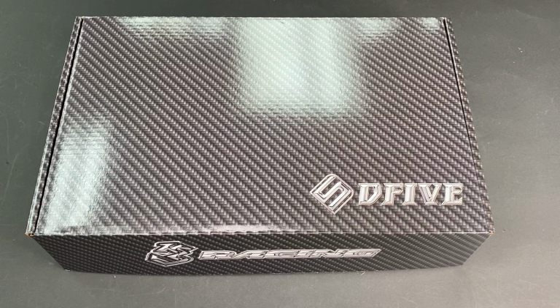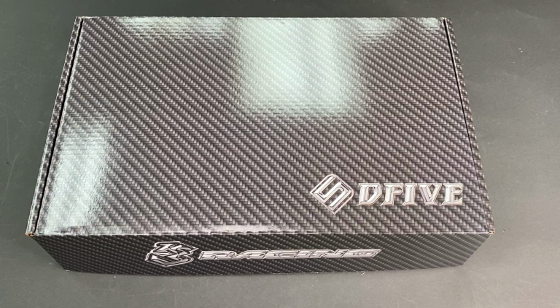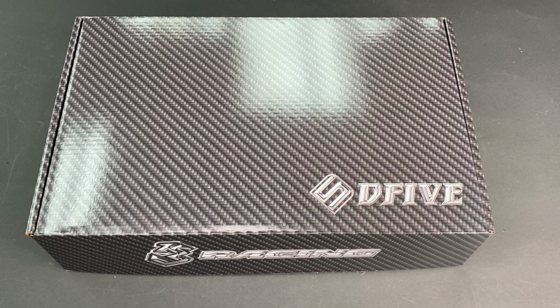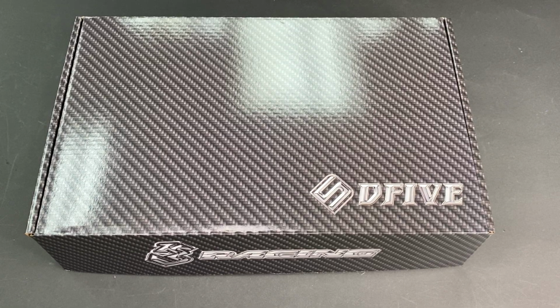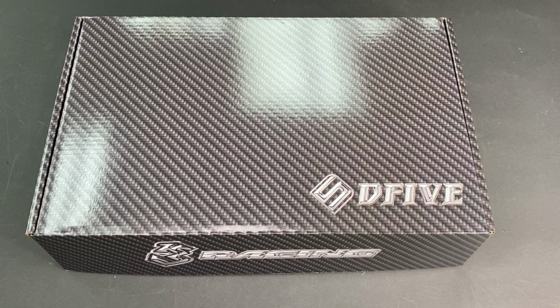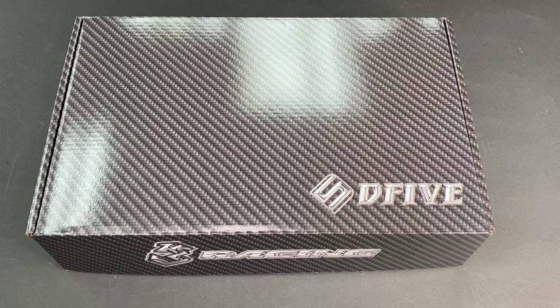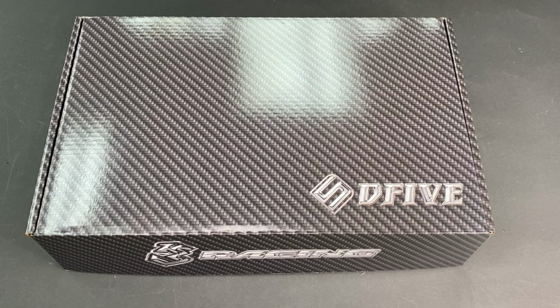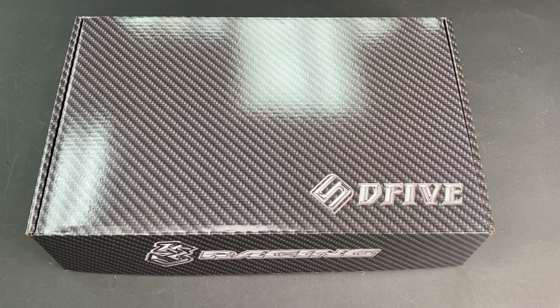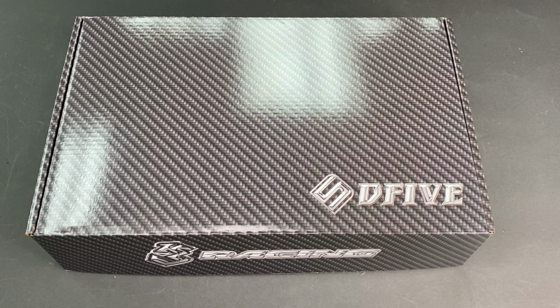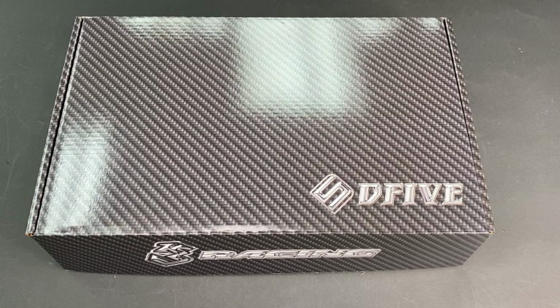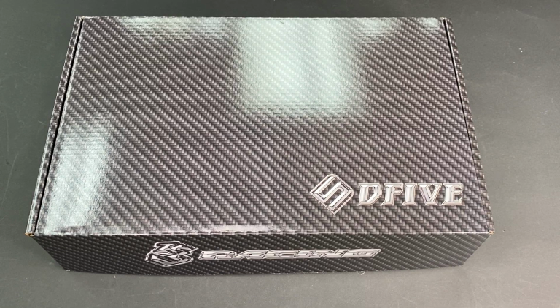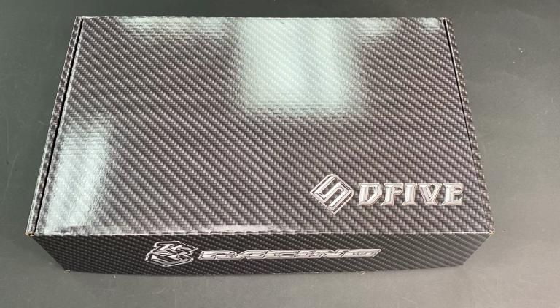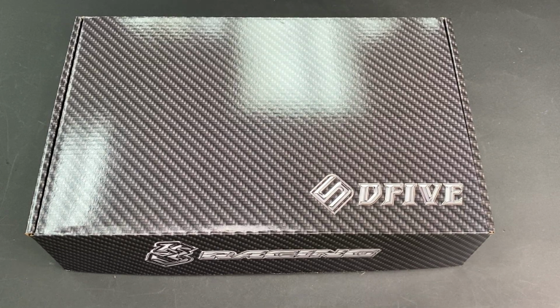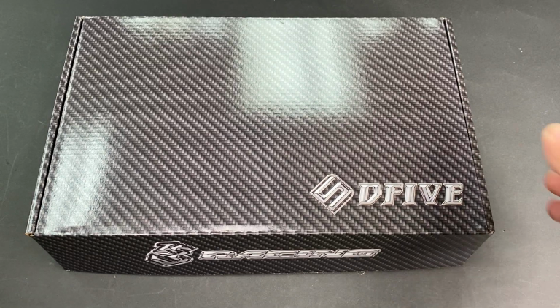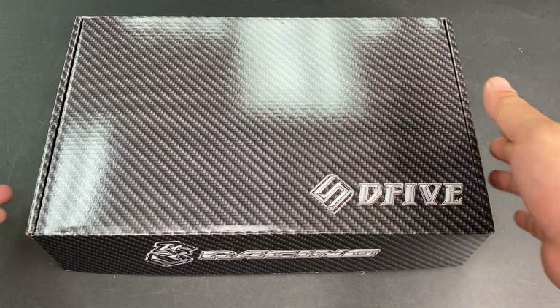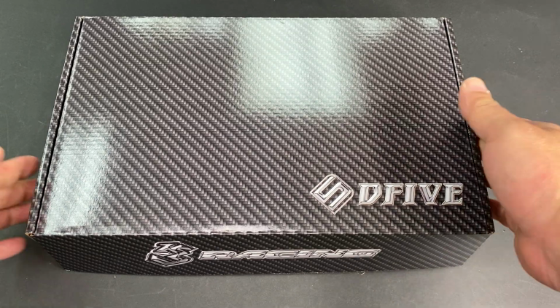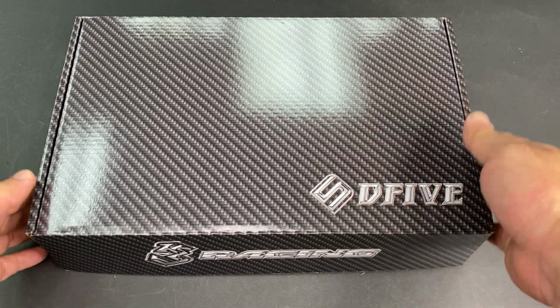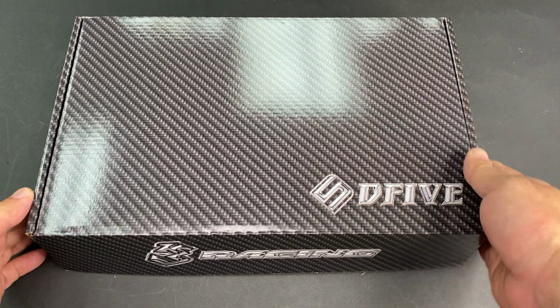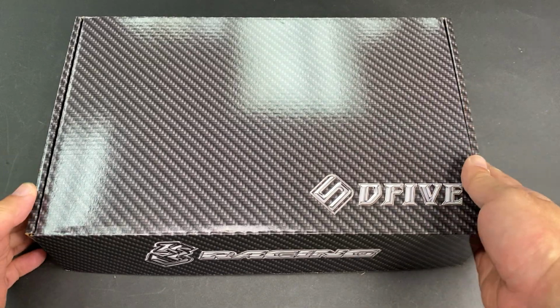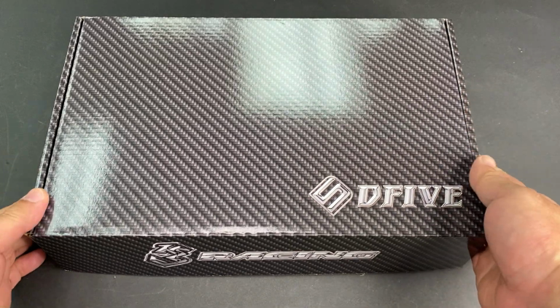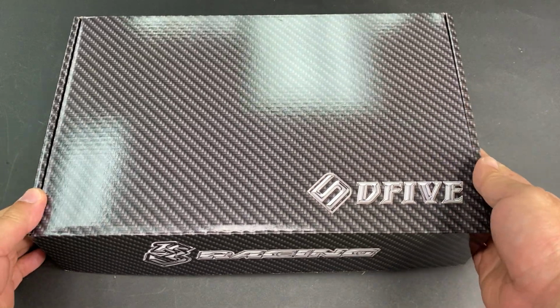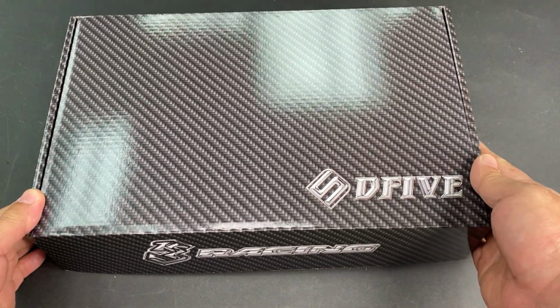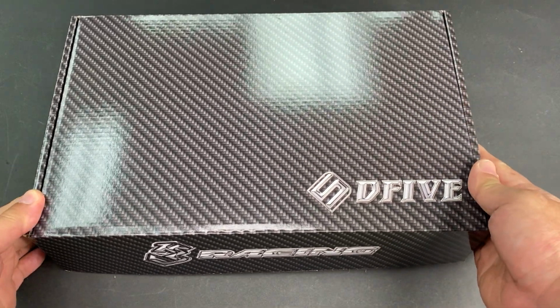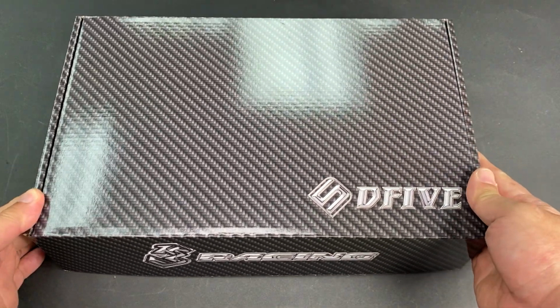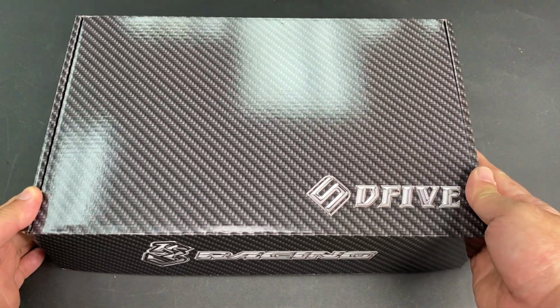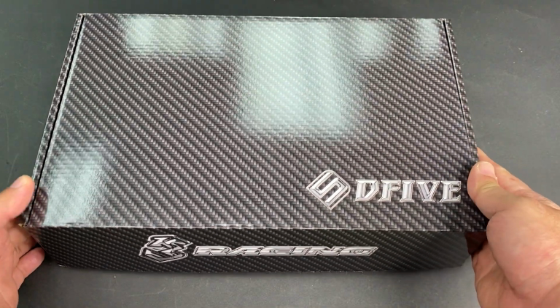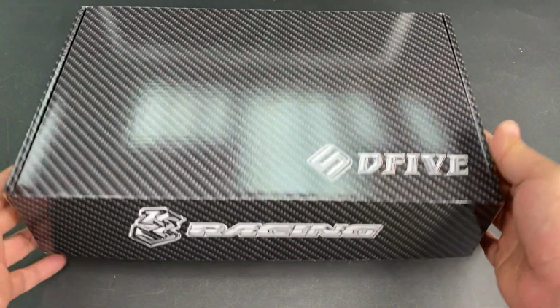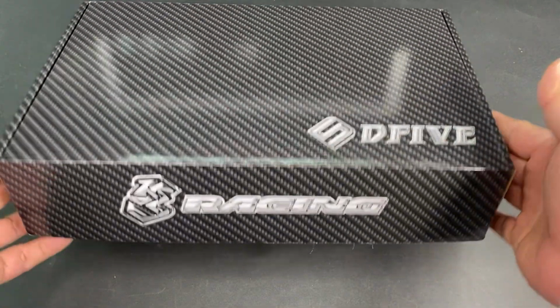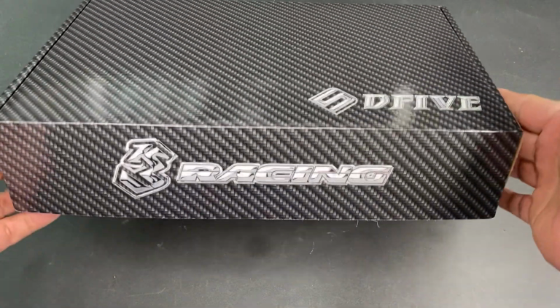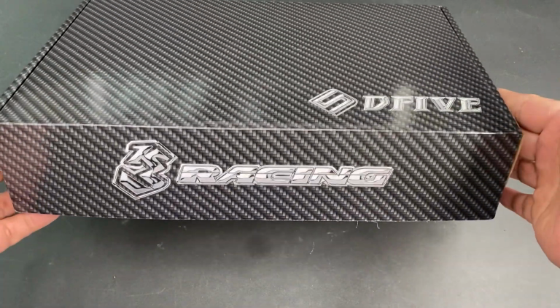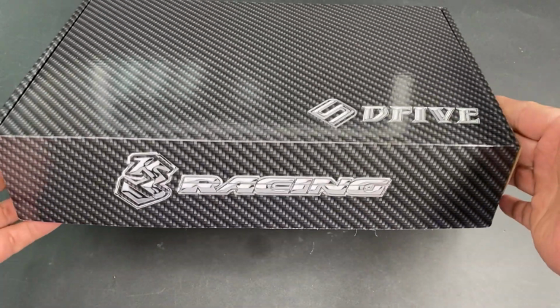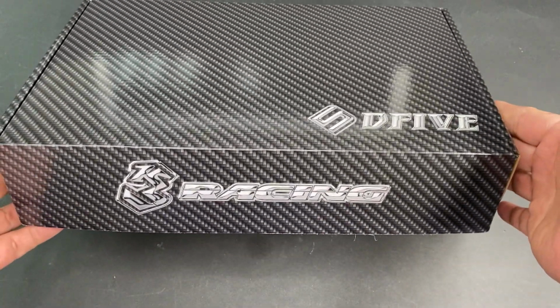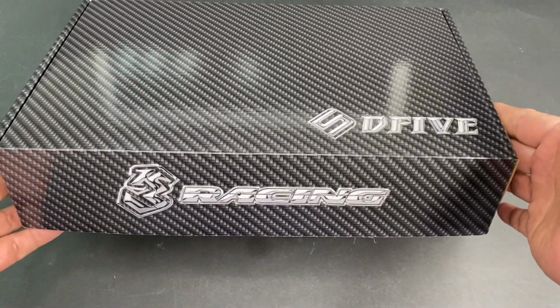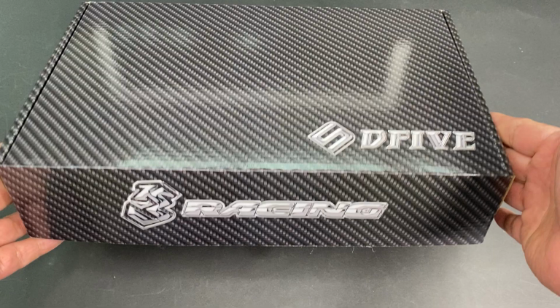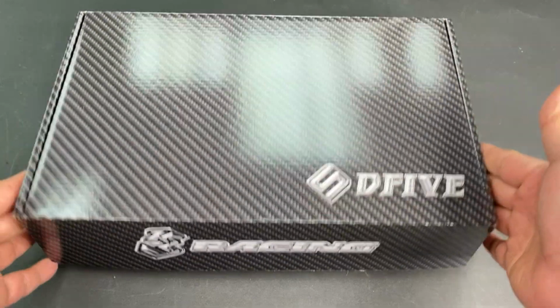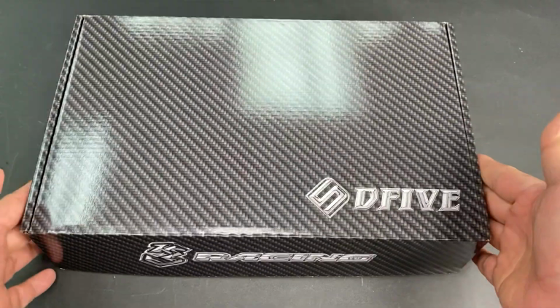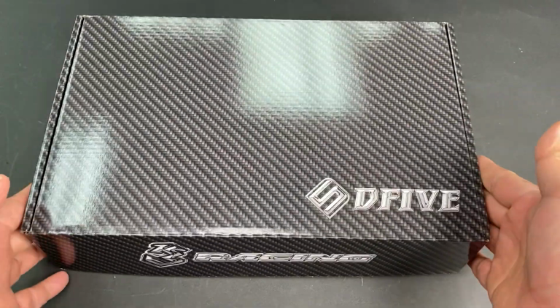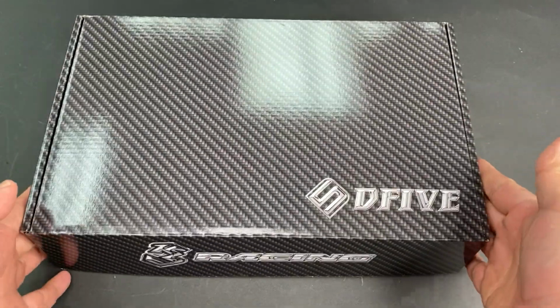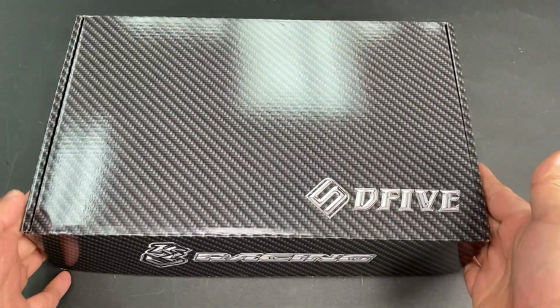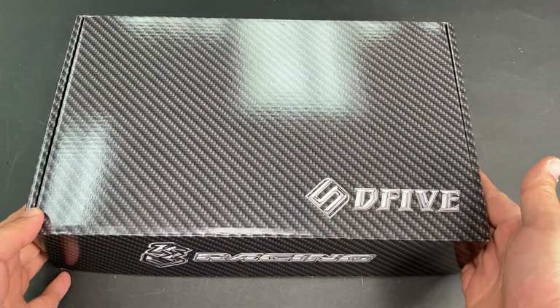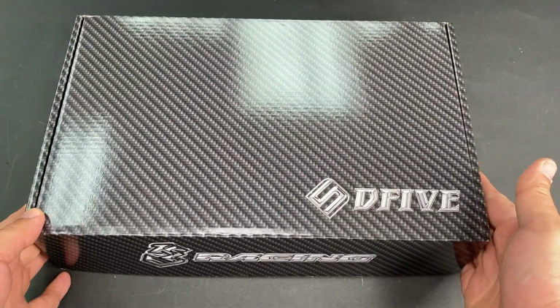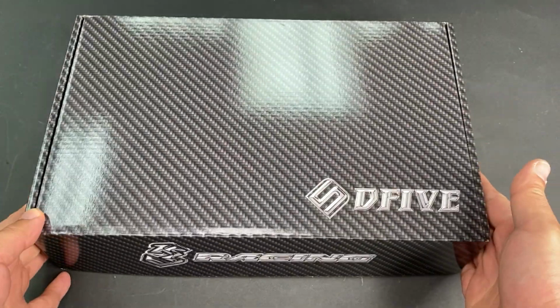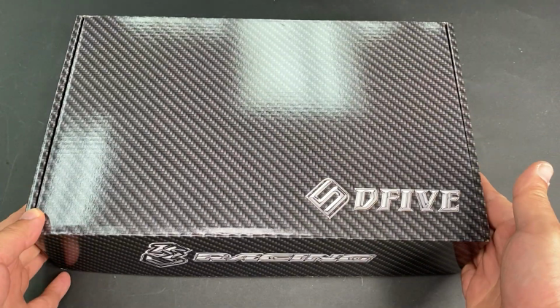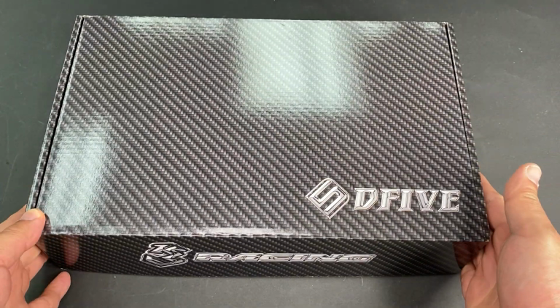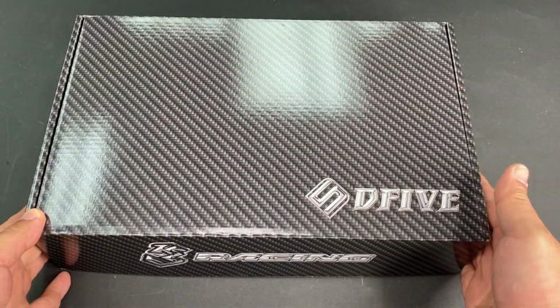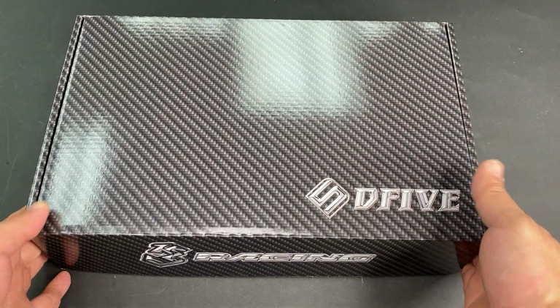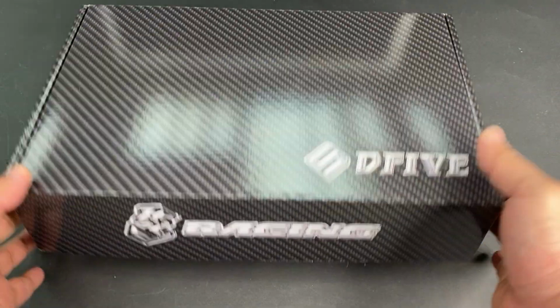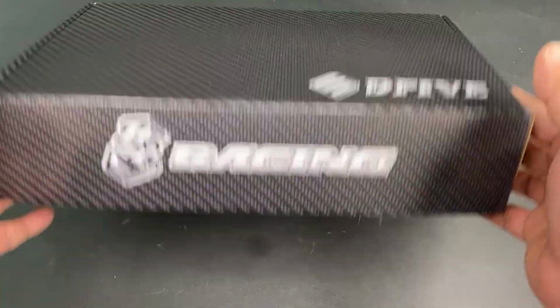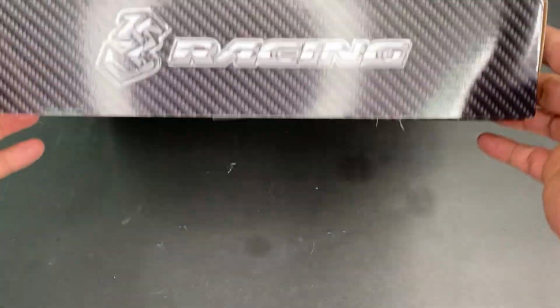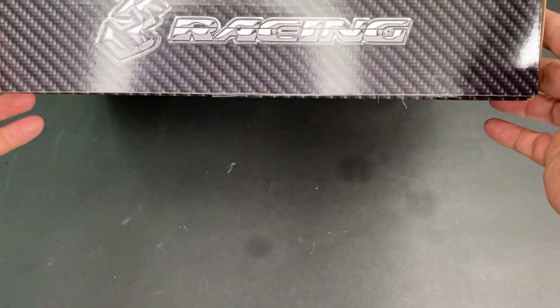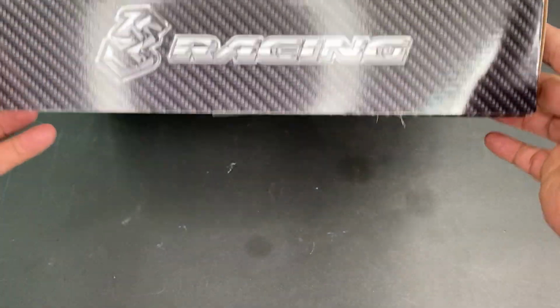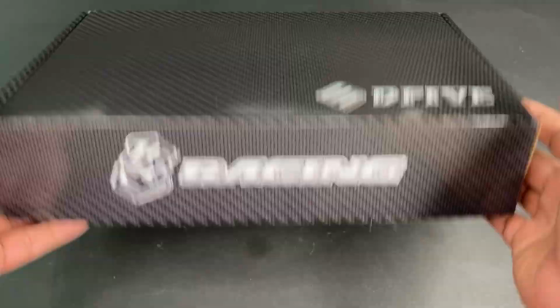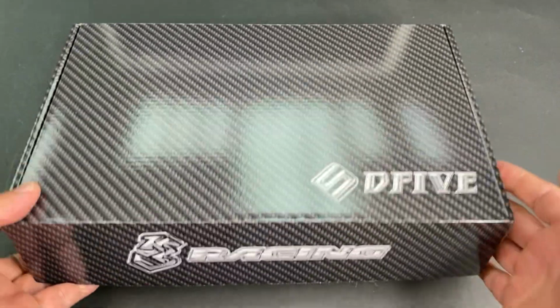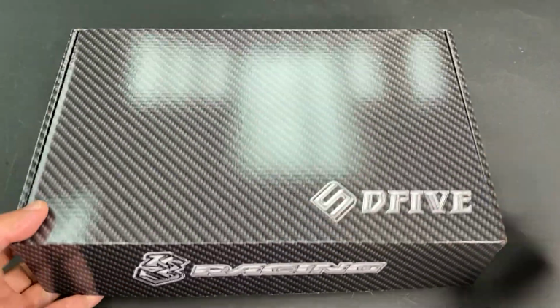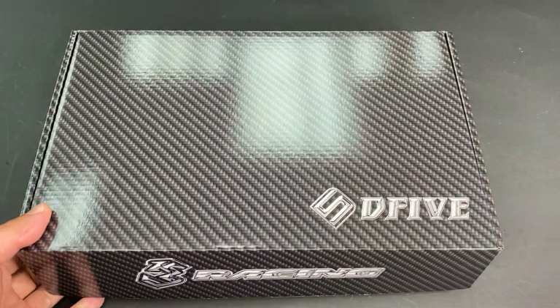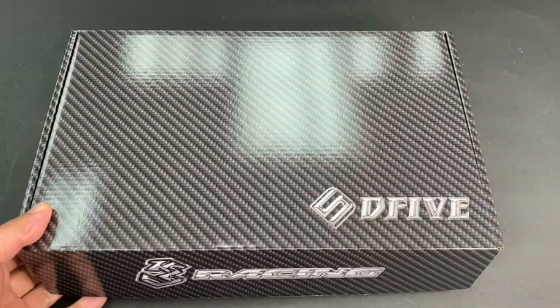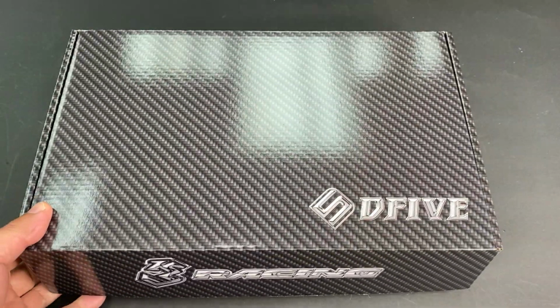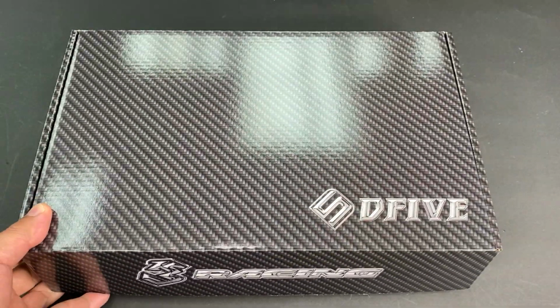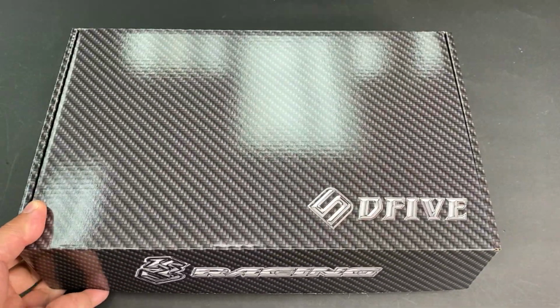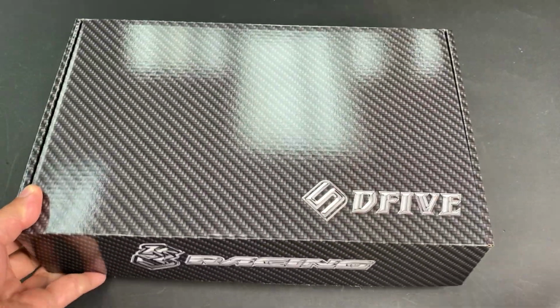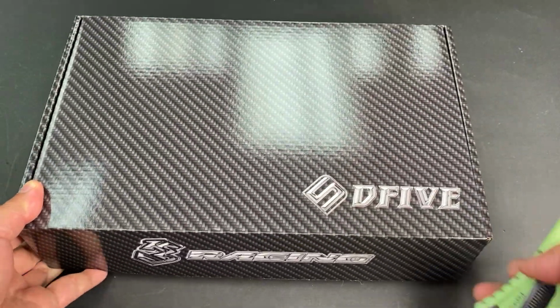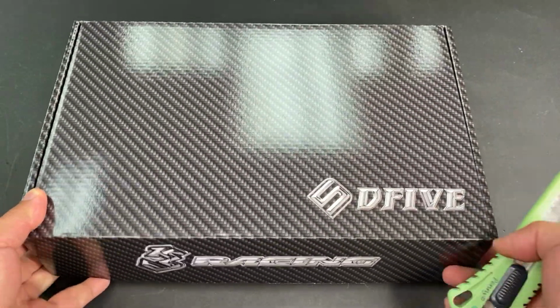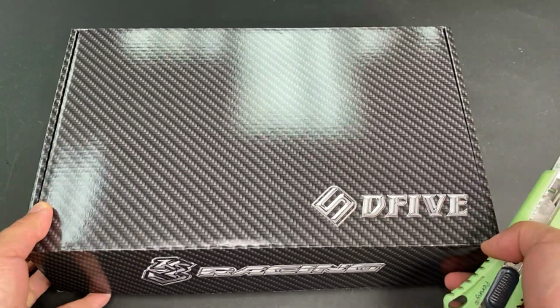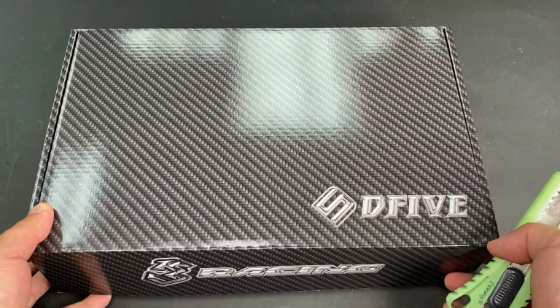I'm unboxing this Sakura D5S GA. This is a wet edition.